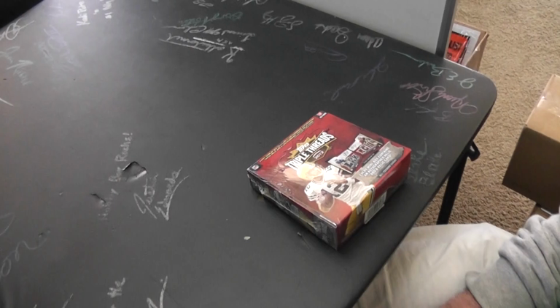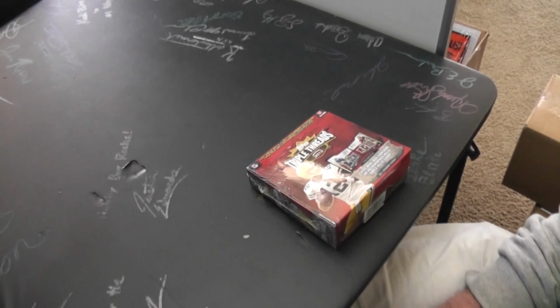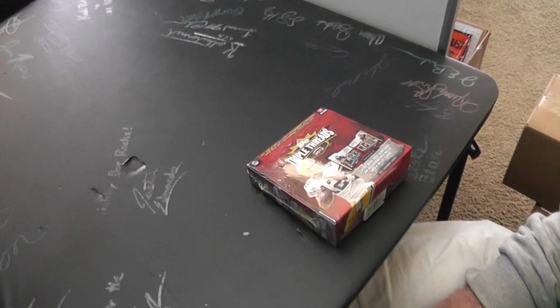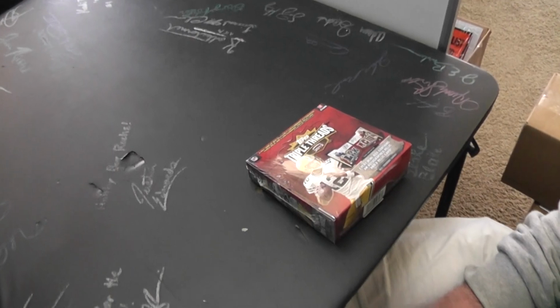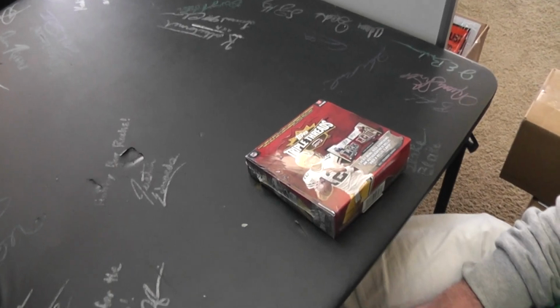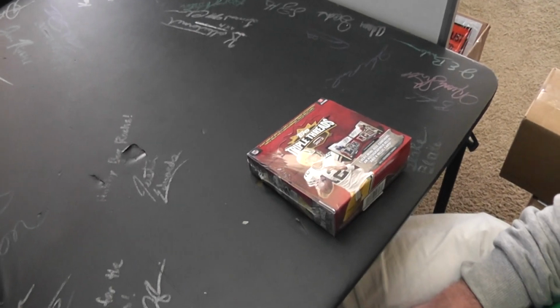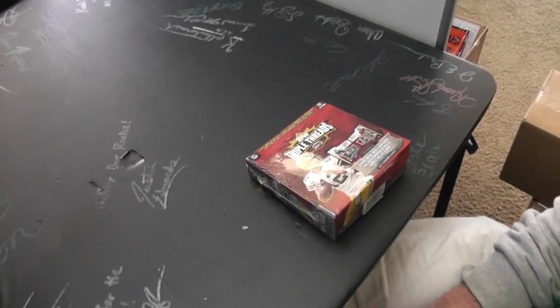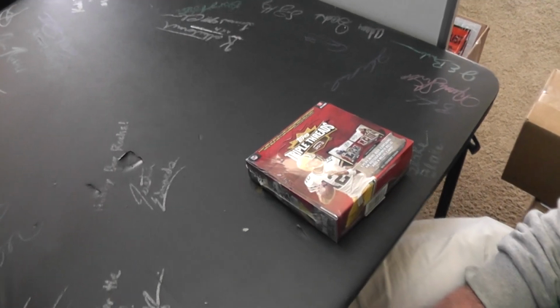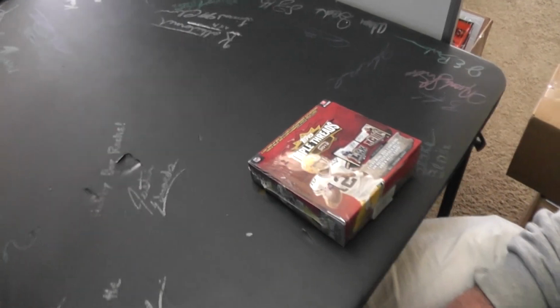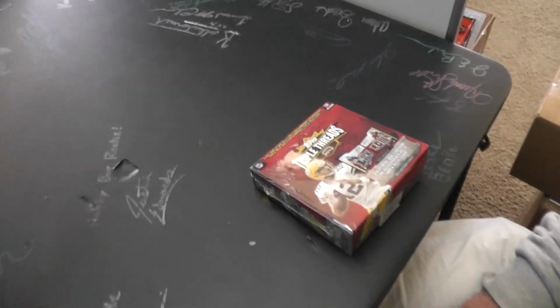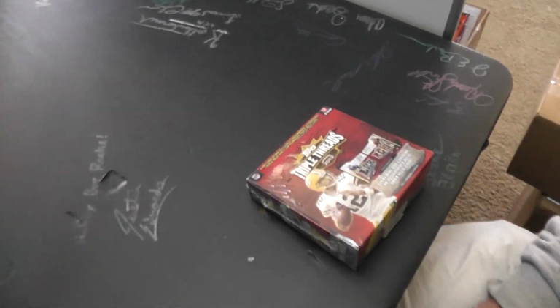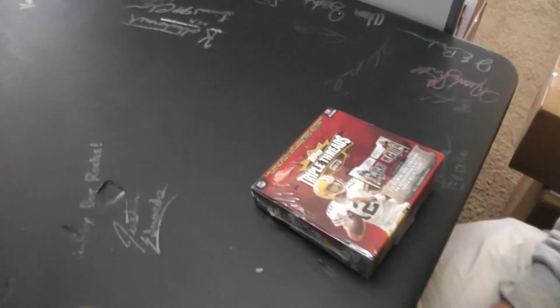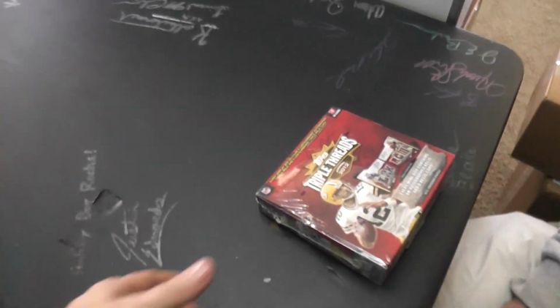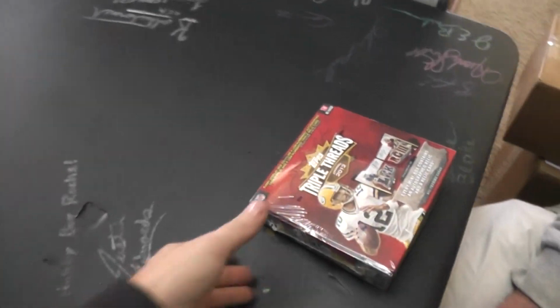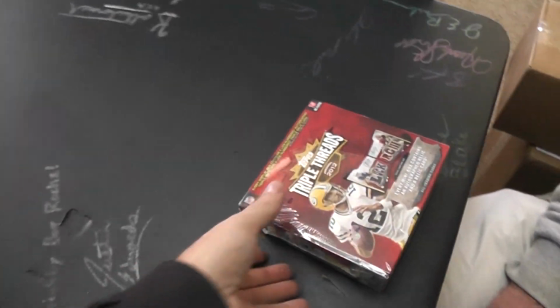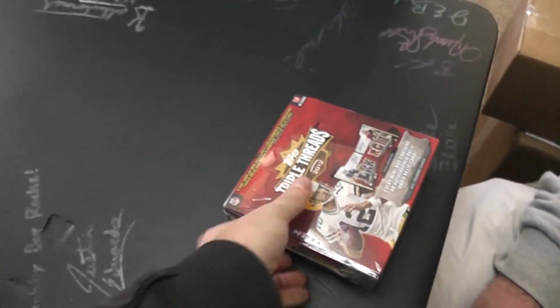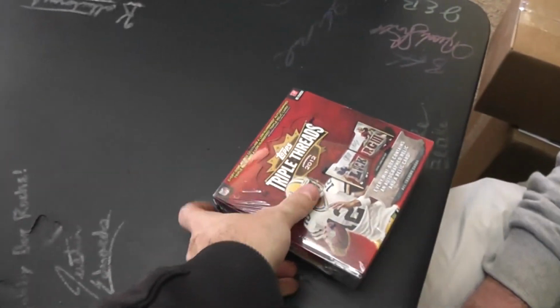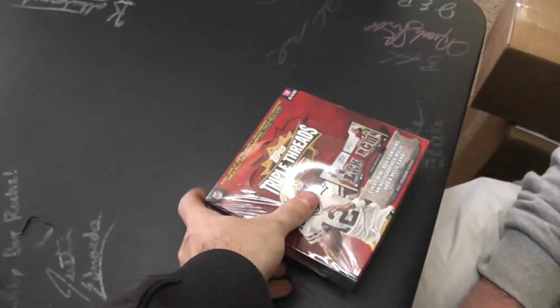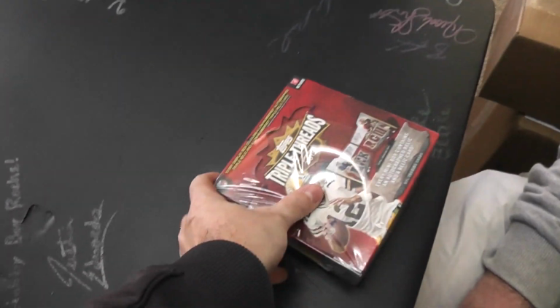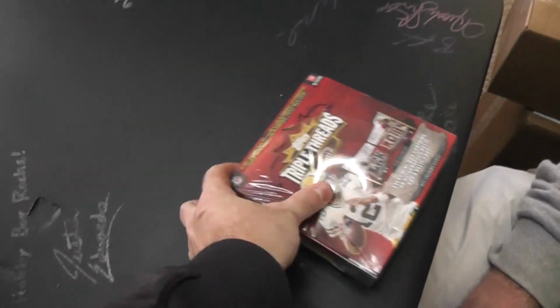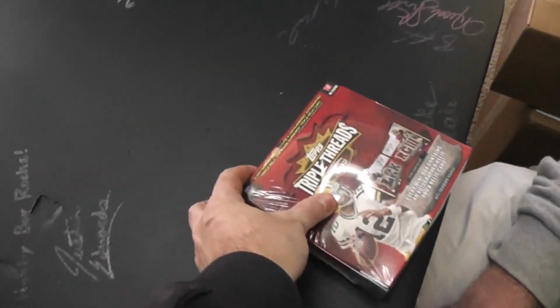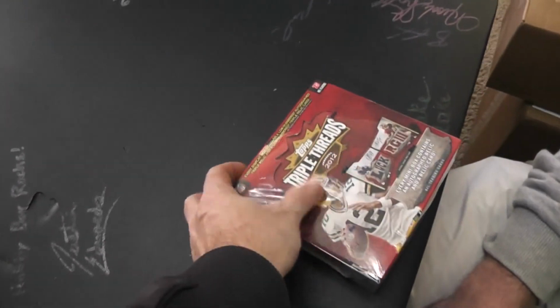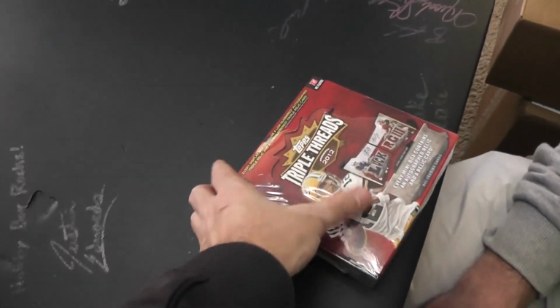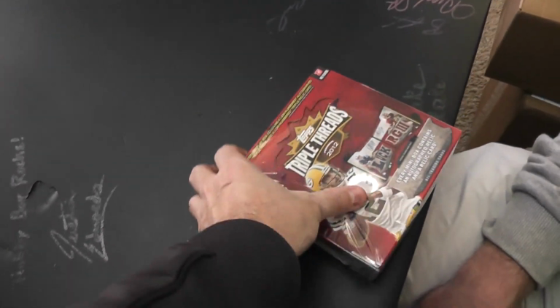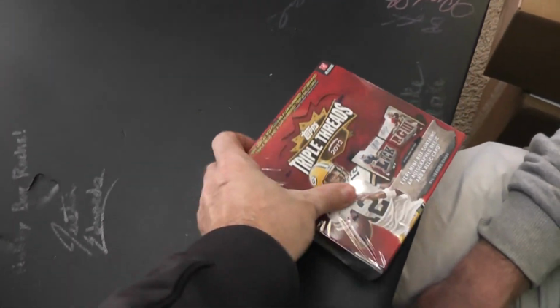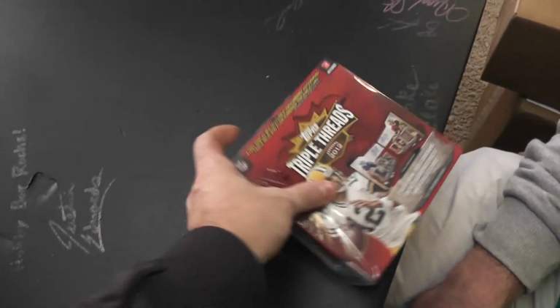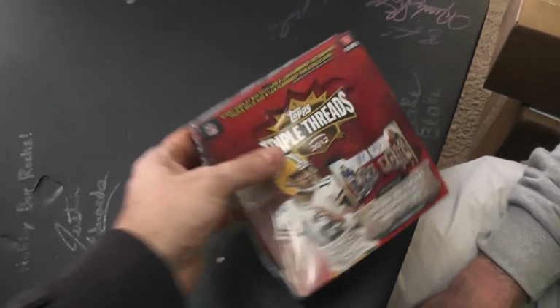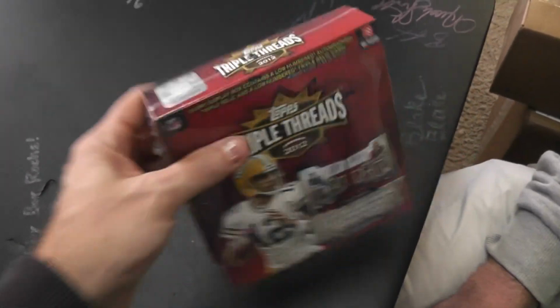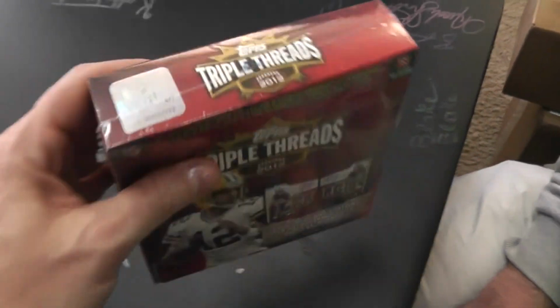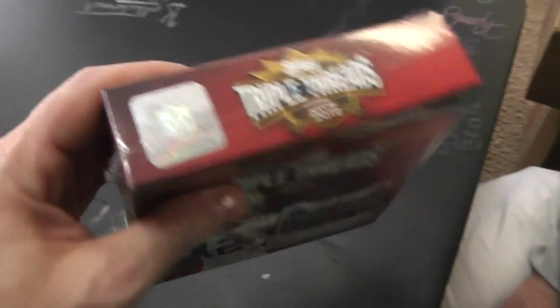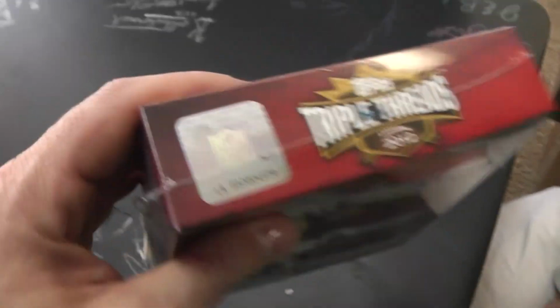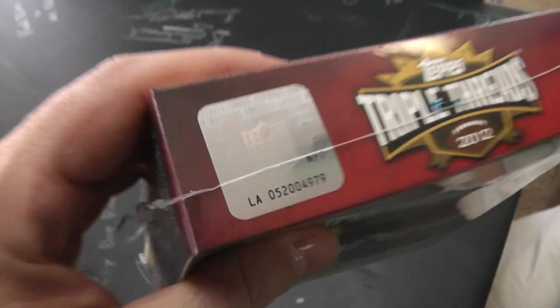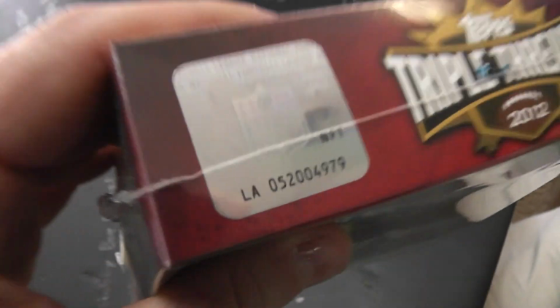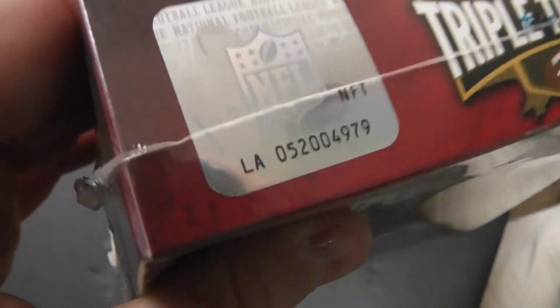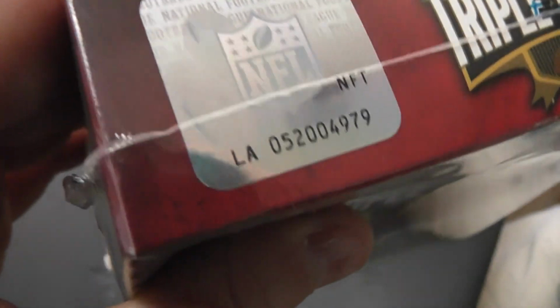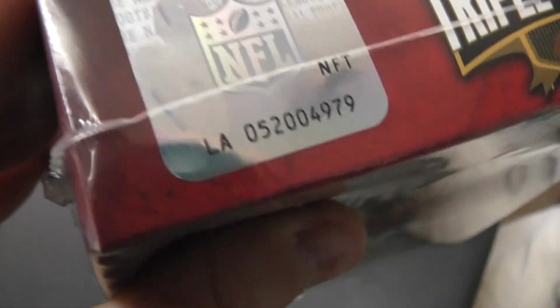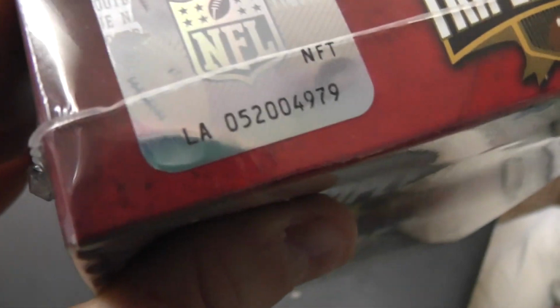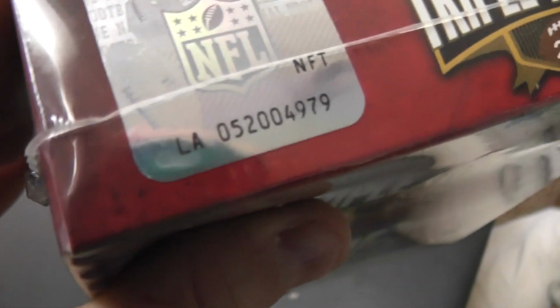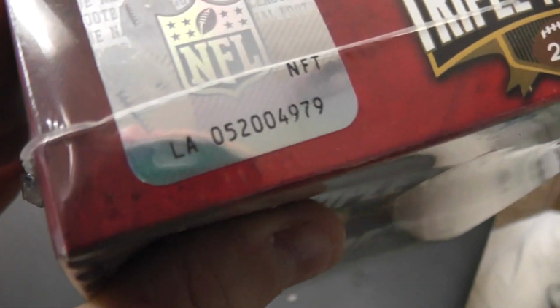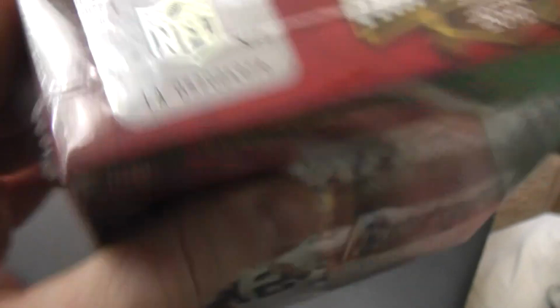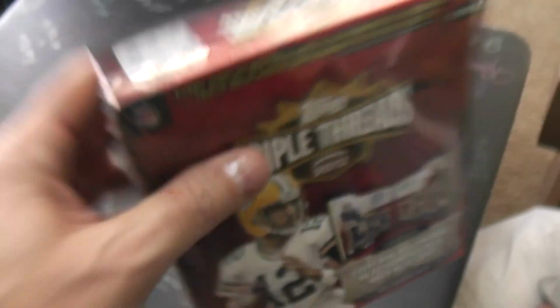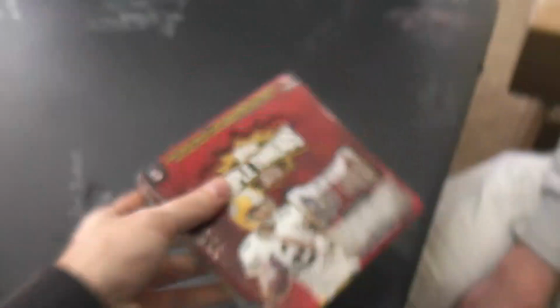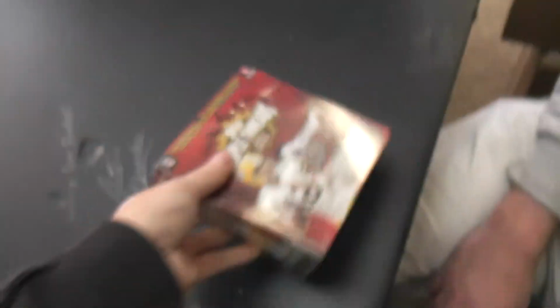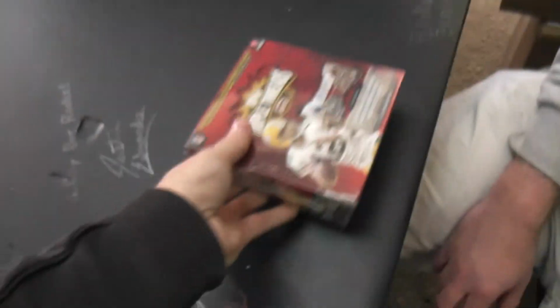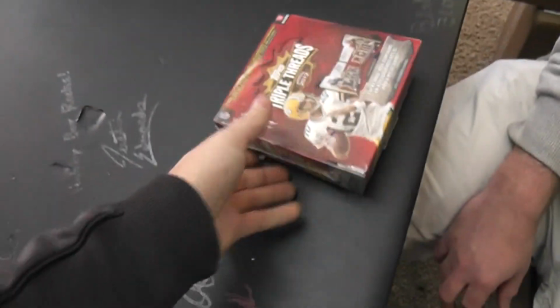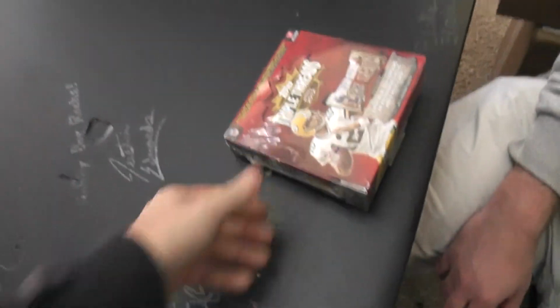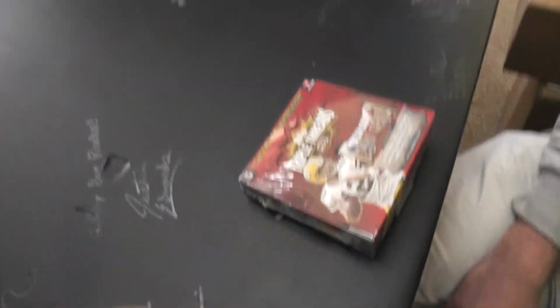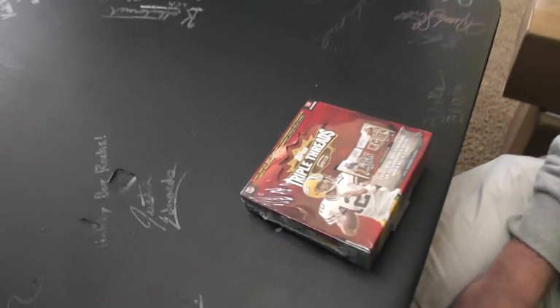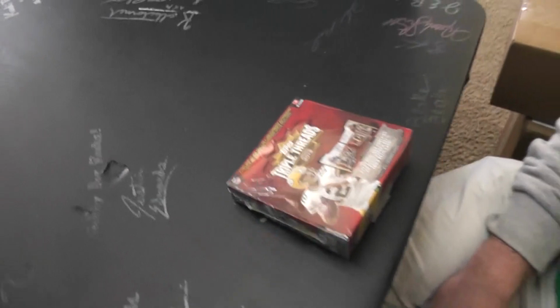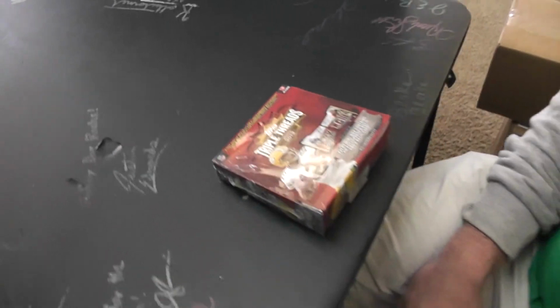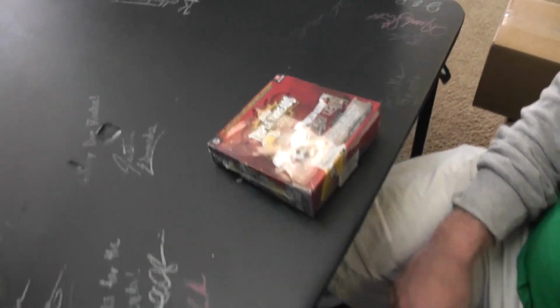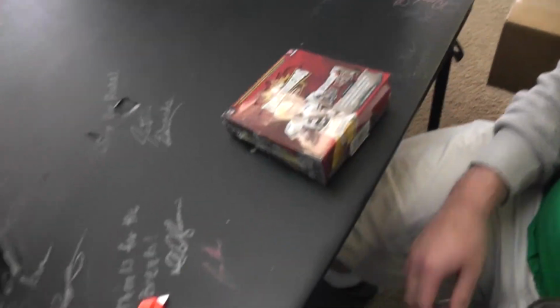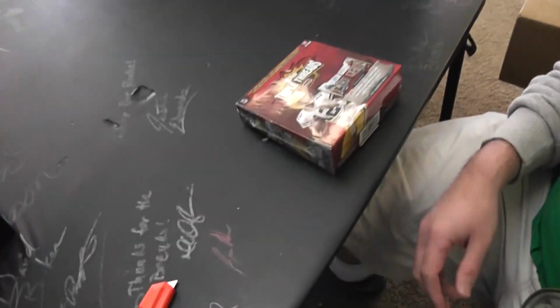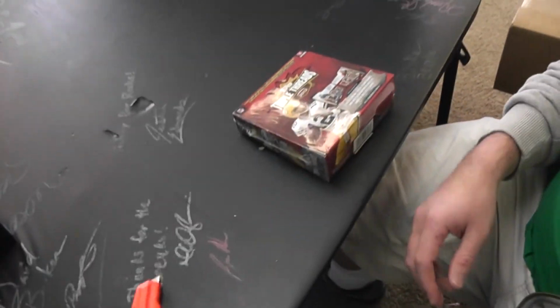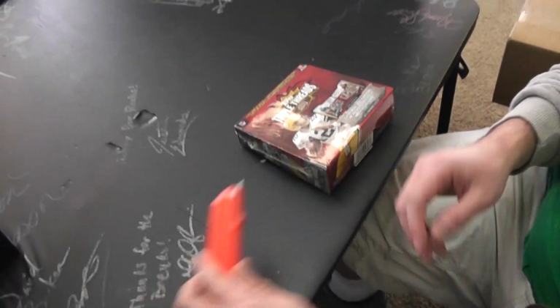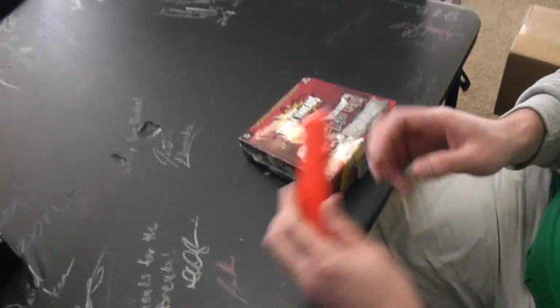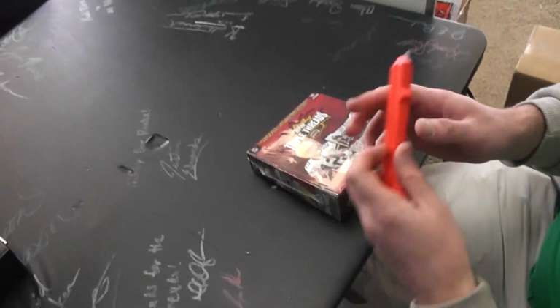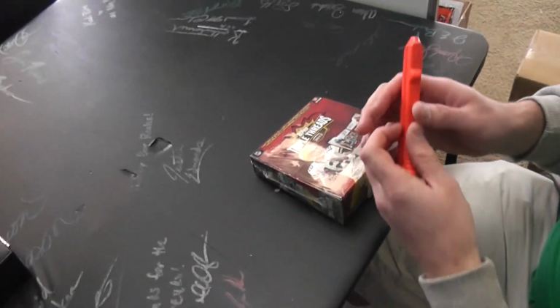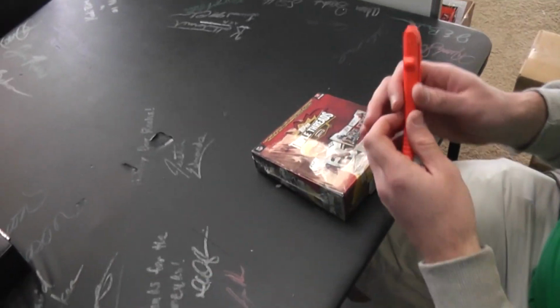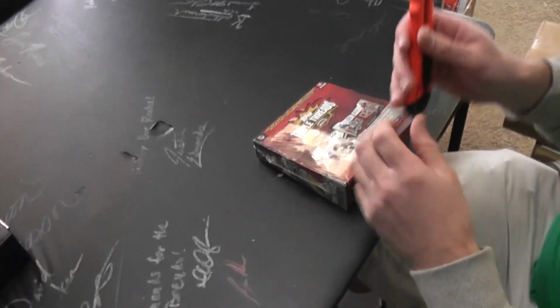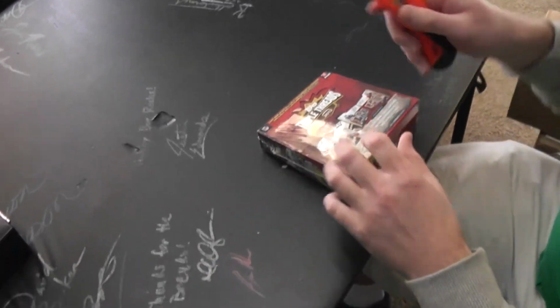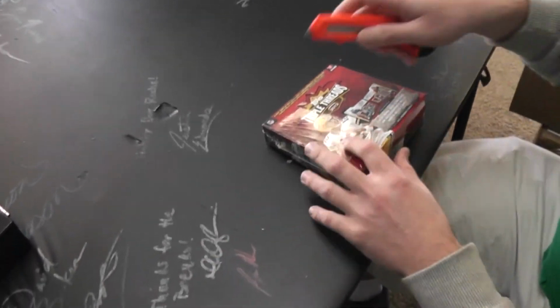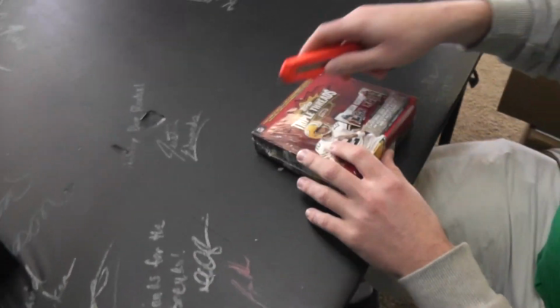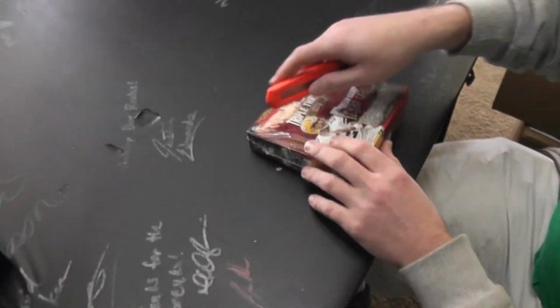All right, I actually got an in-house Triple Threads brick. Matt P is going to try it. Box 79, here we go — 2012 Triple Threads.